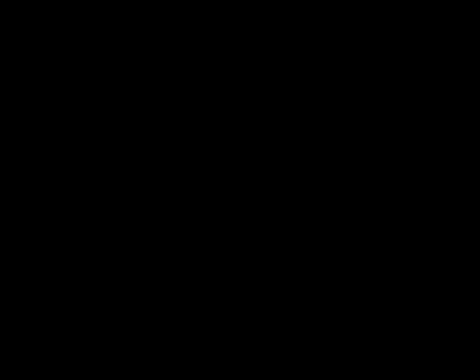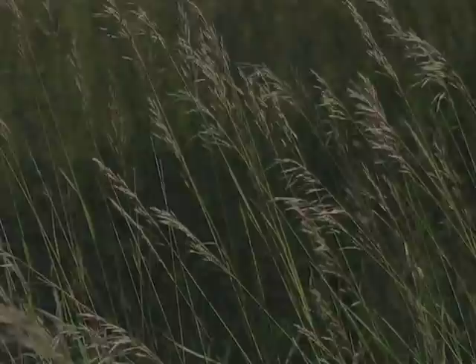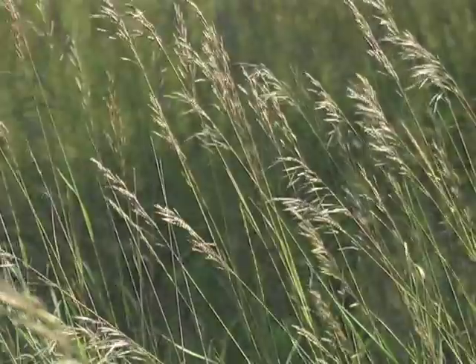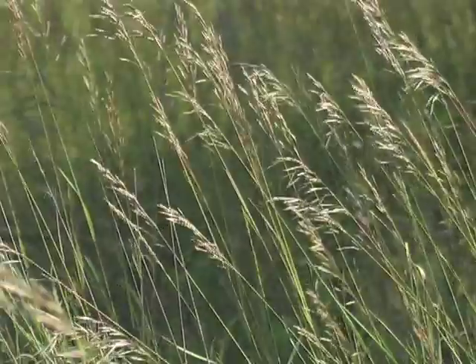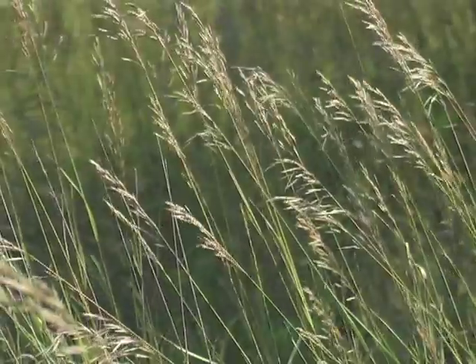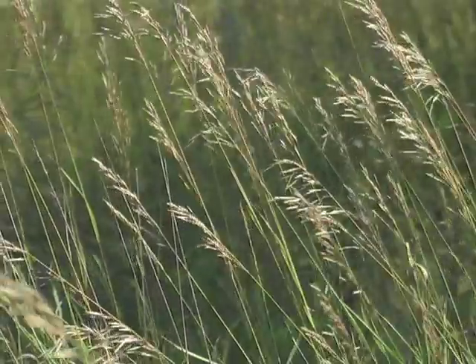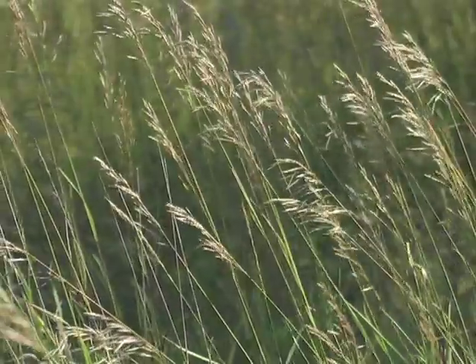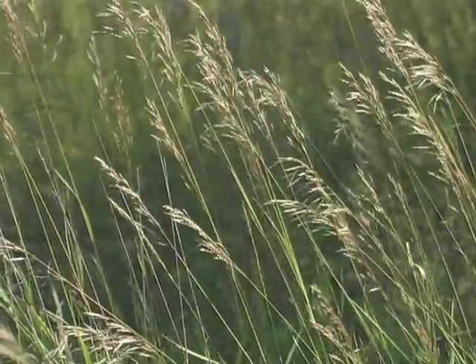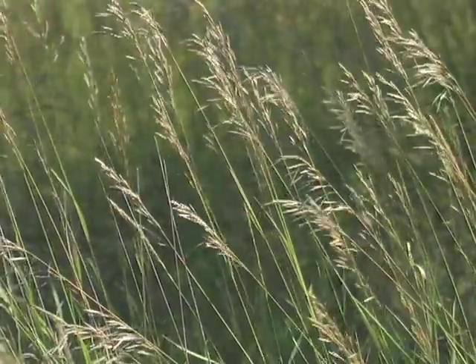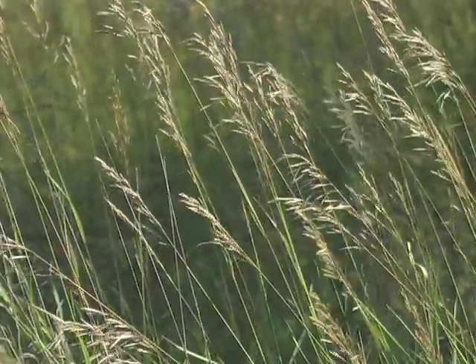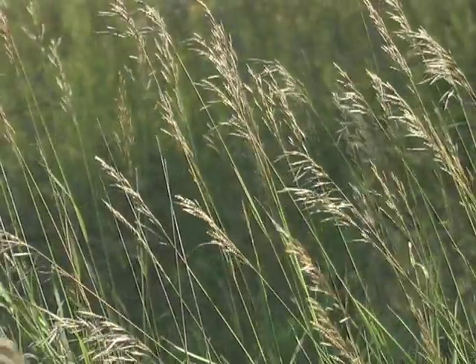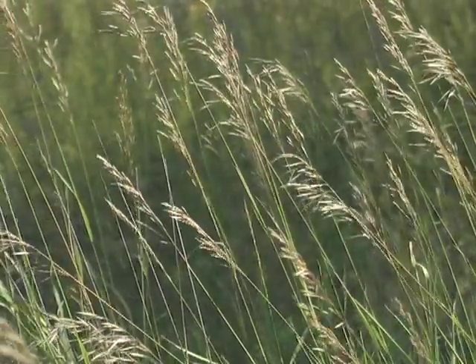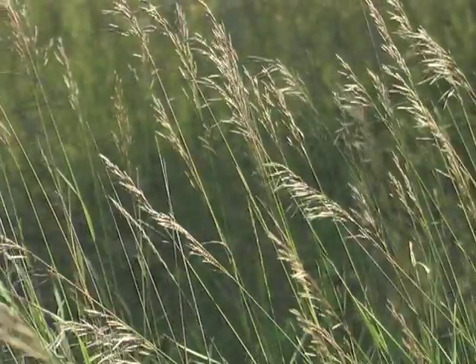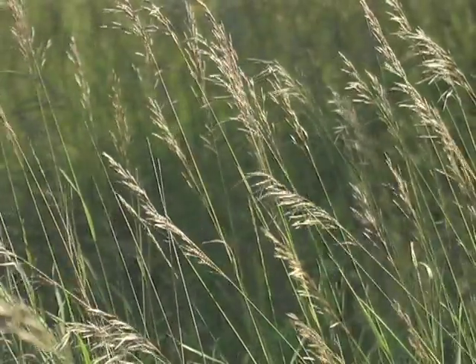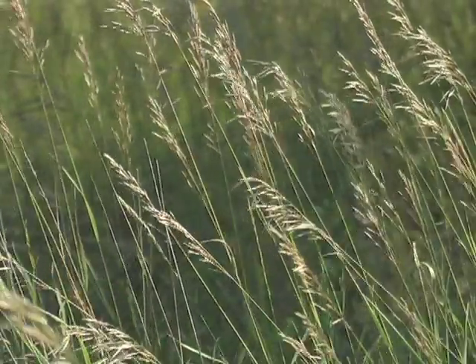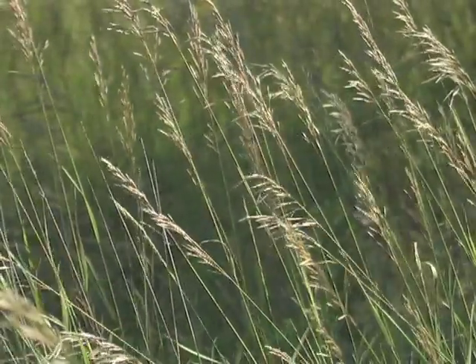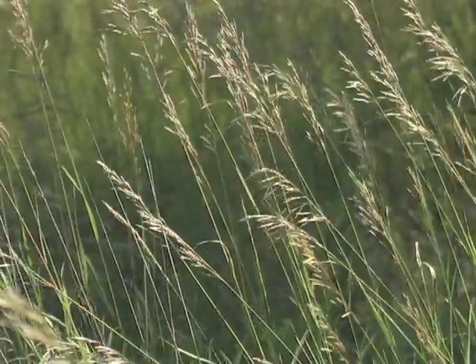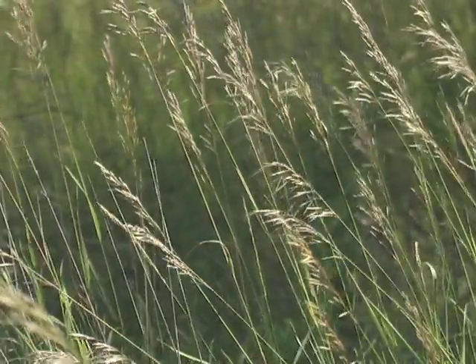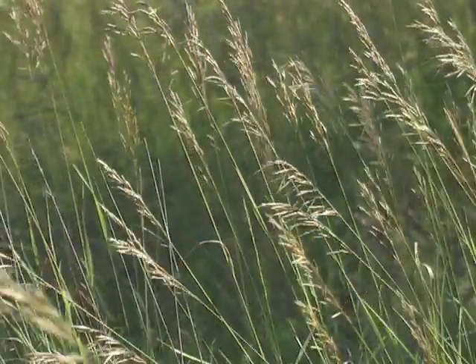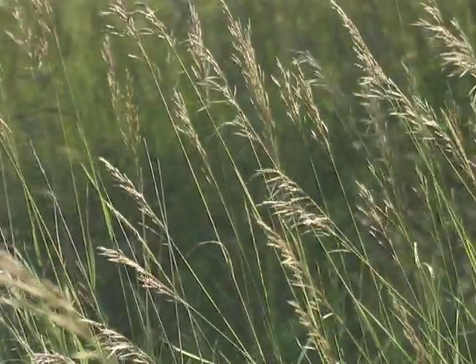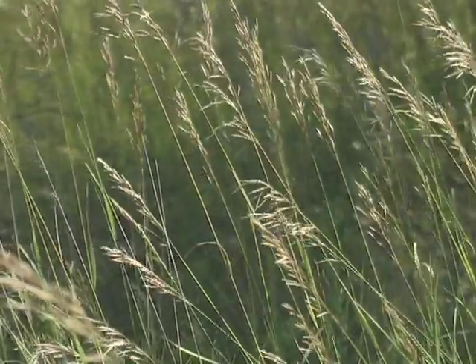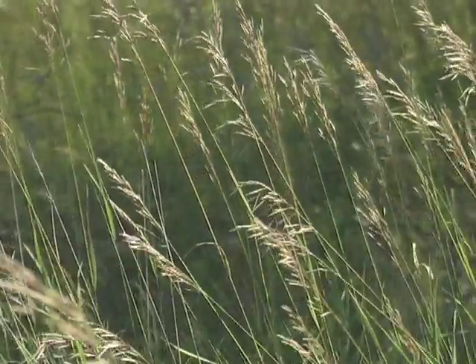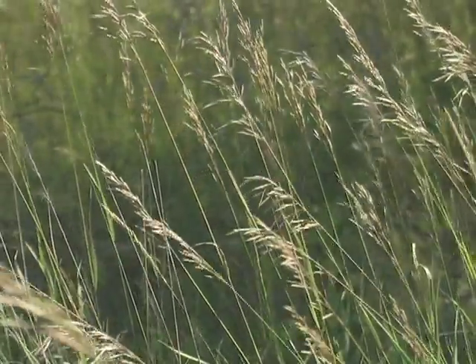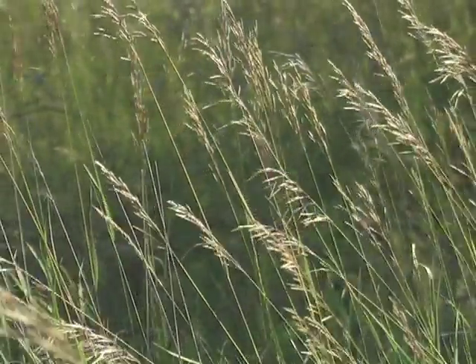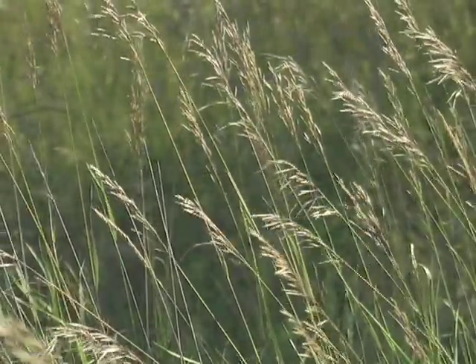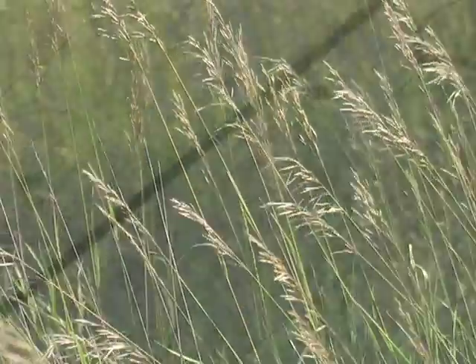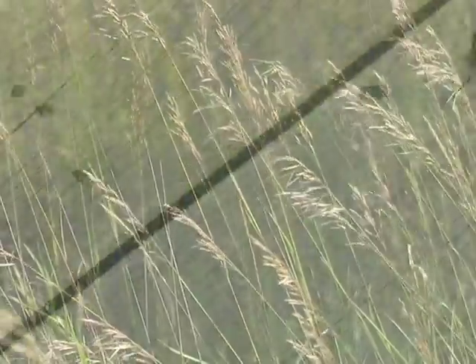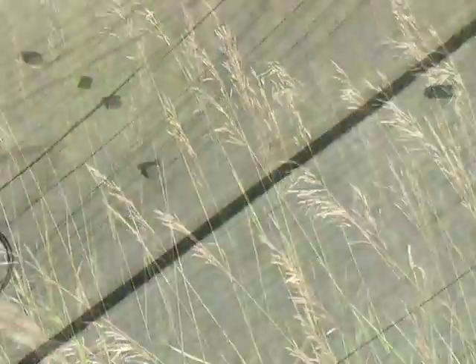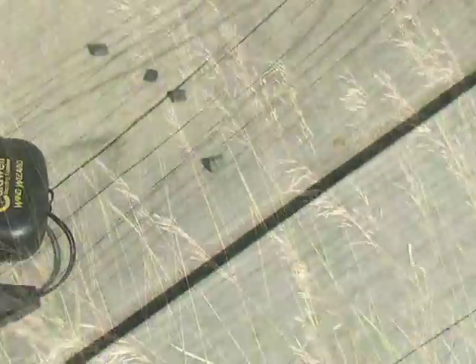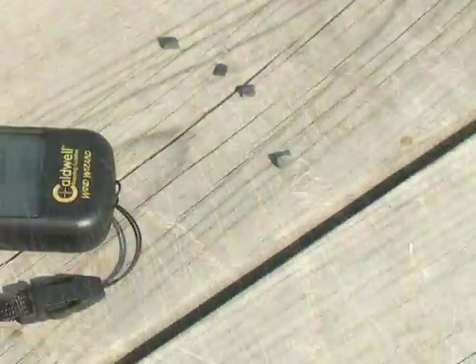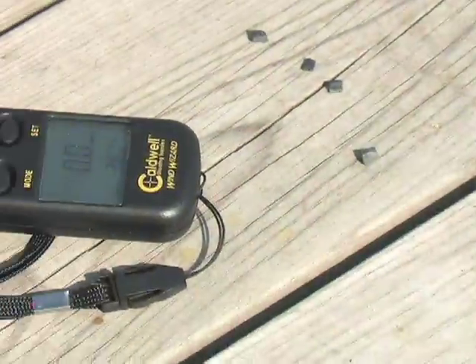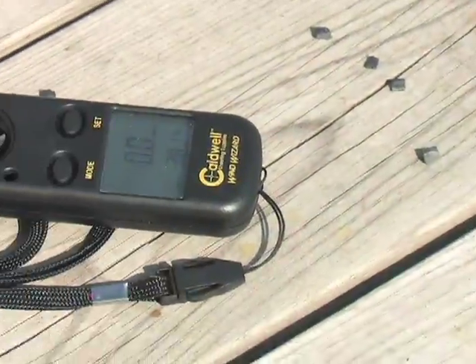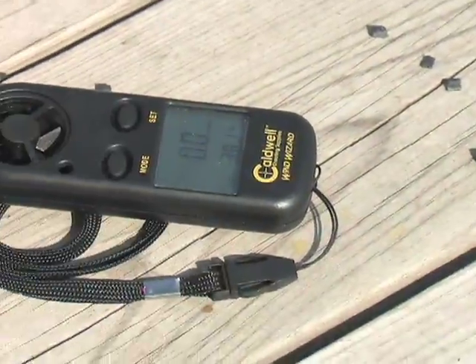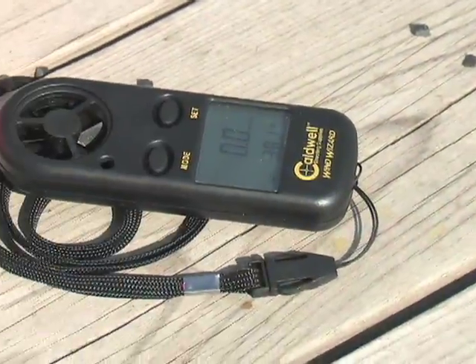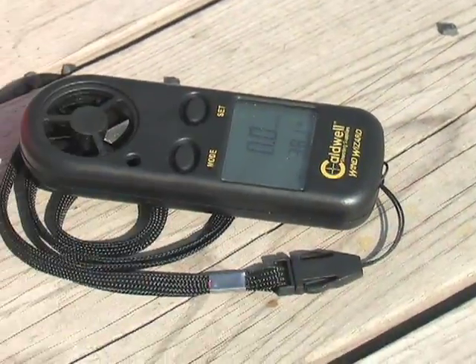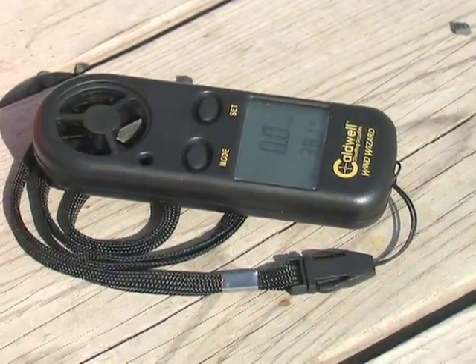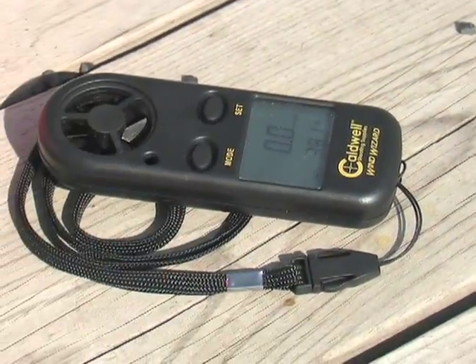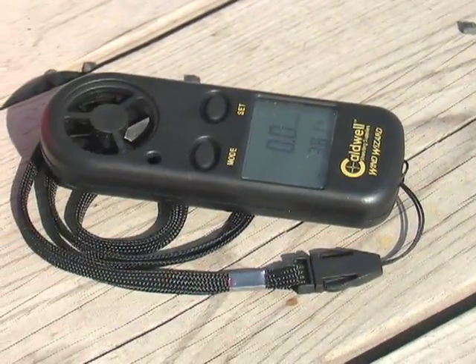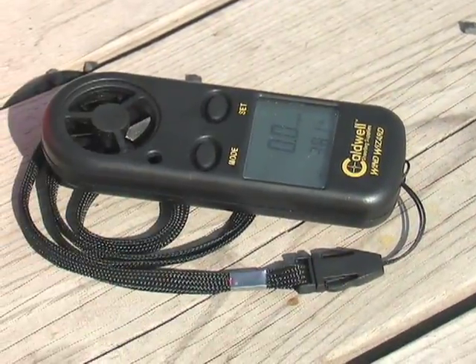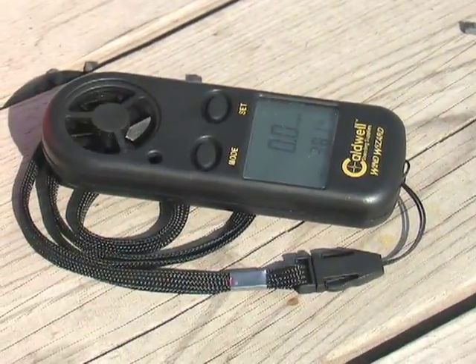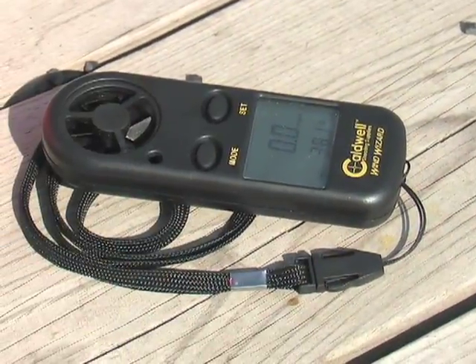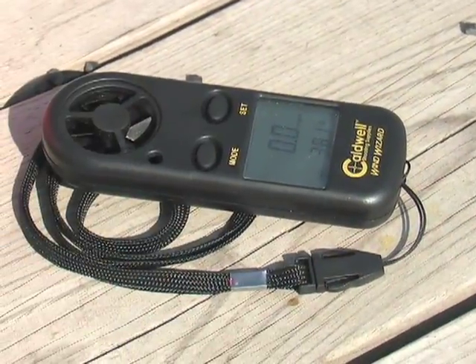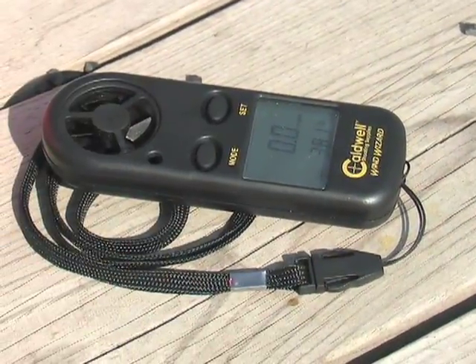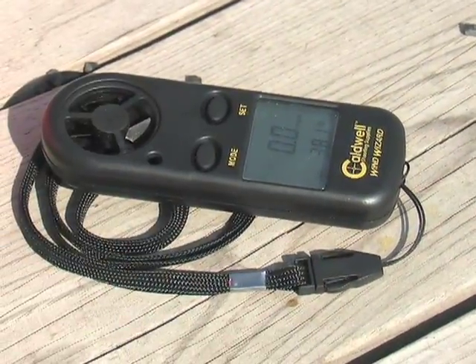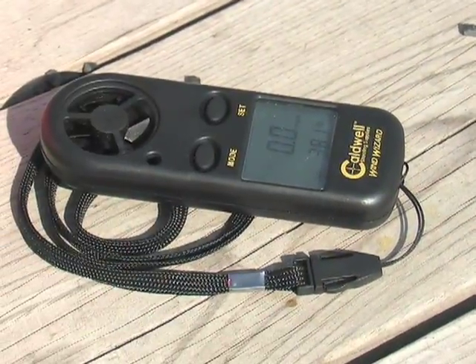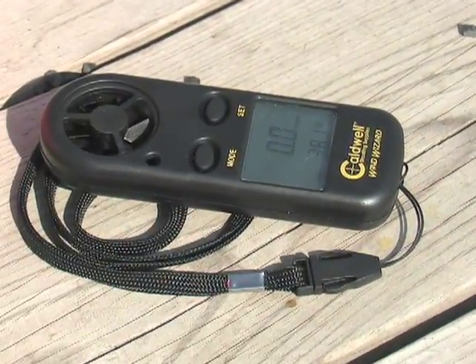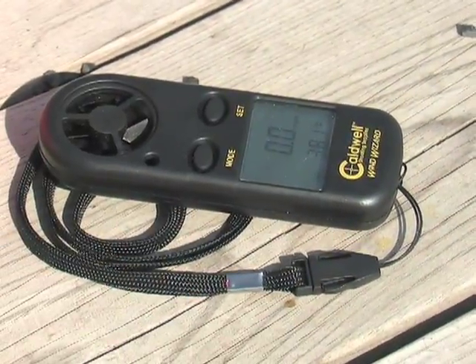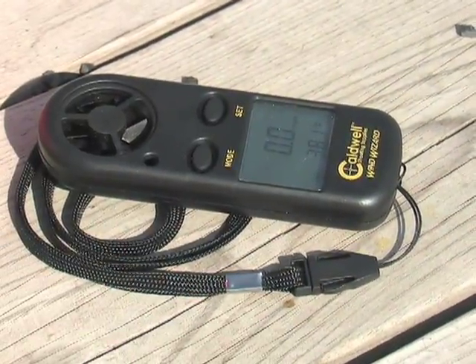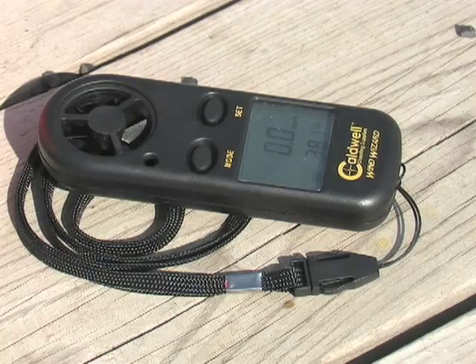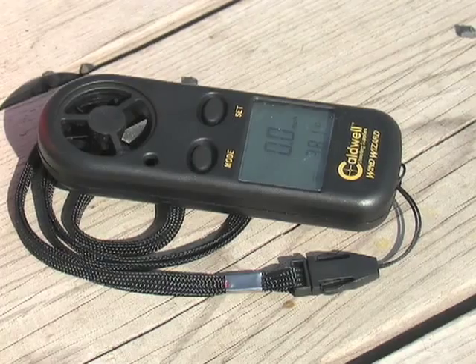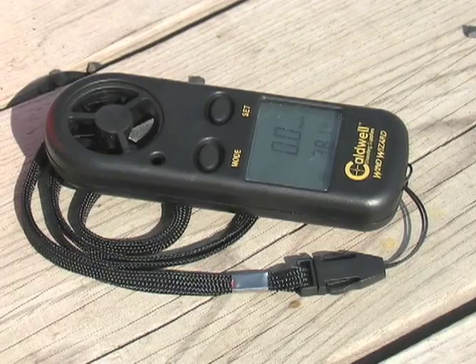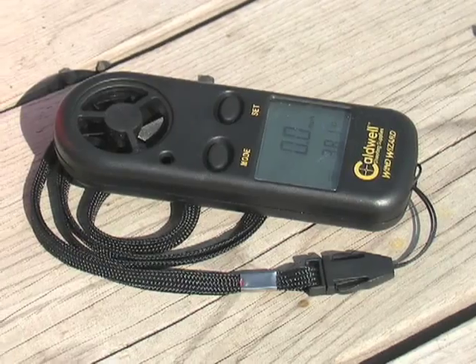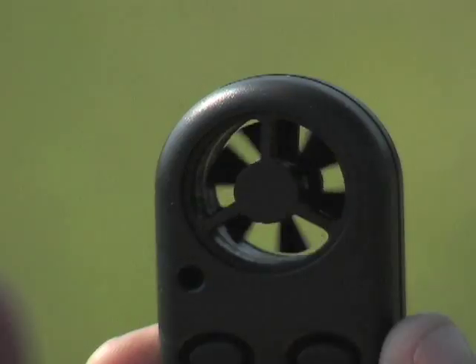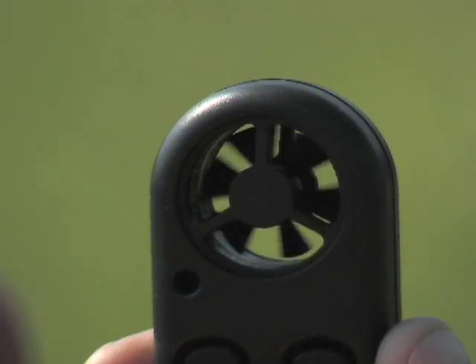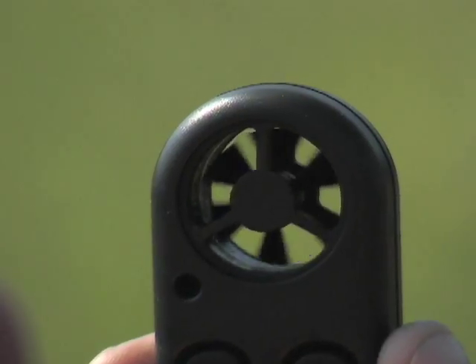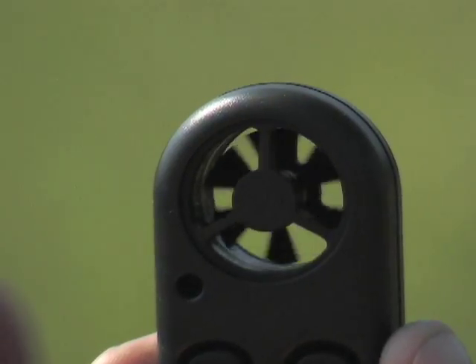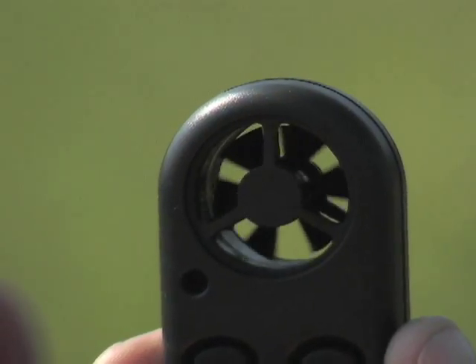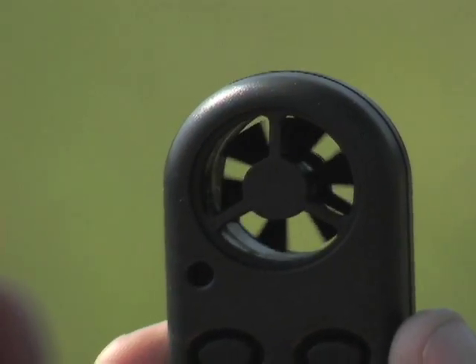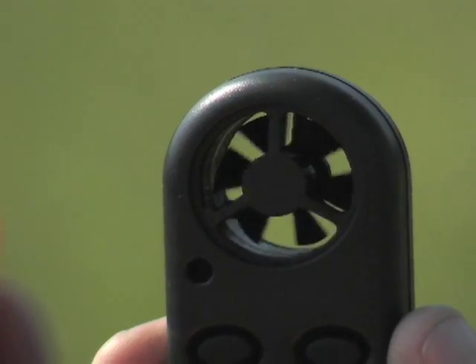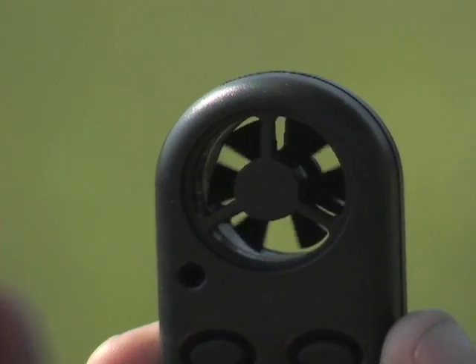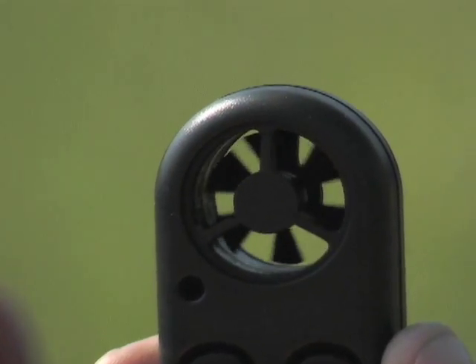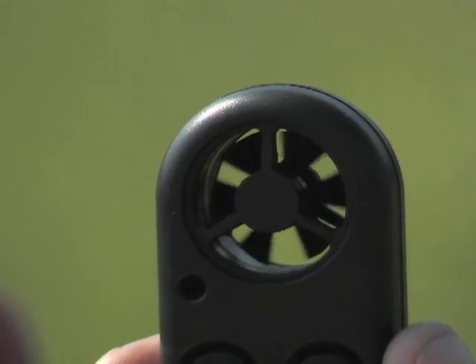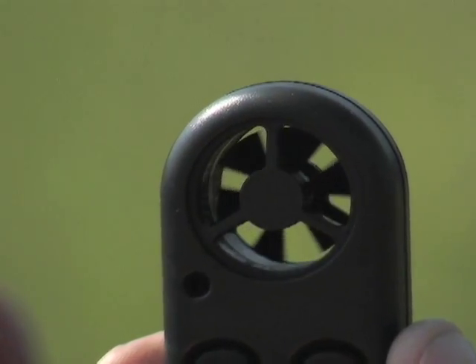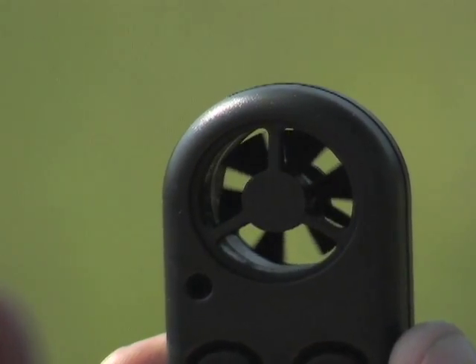You can't see the wind, but it's there, swaying your shots. Meet the Caldwell Wind Wizard's magic.